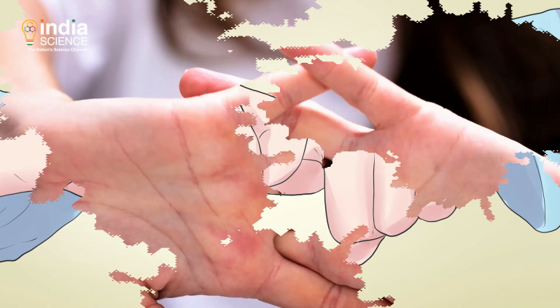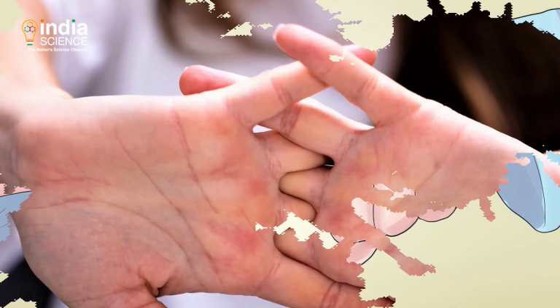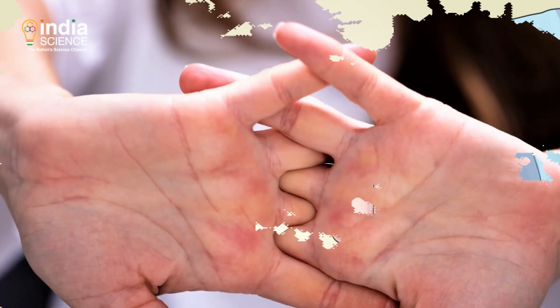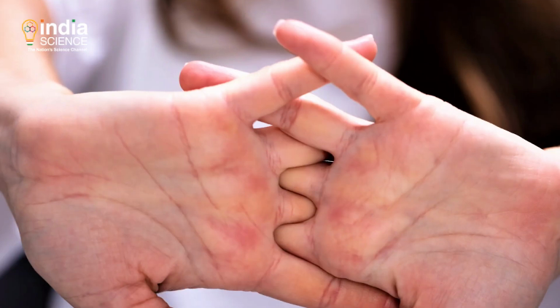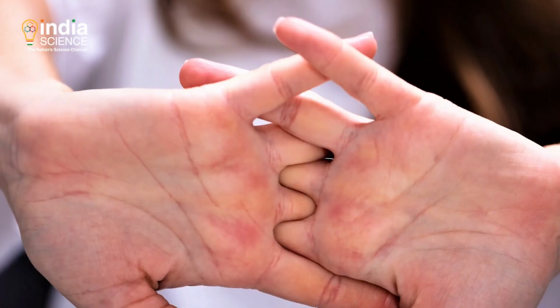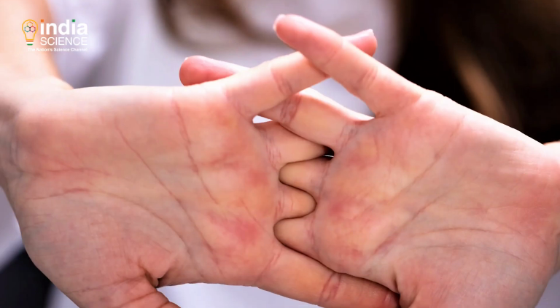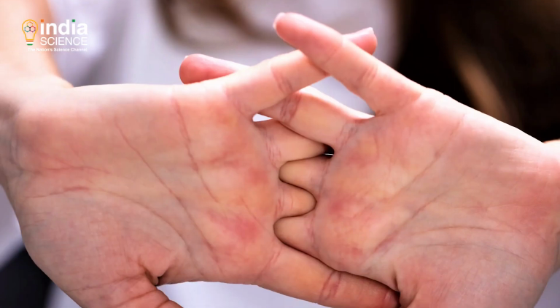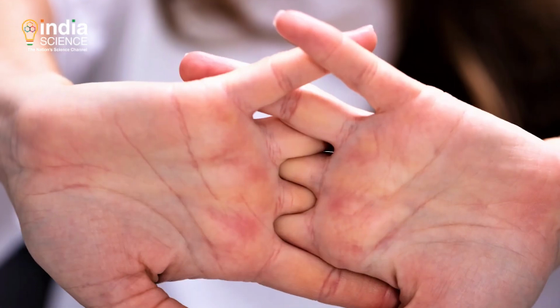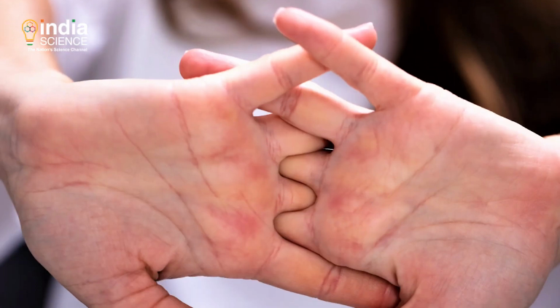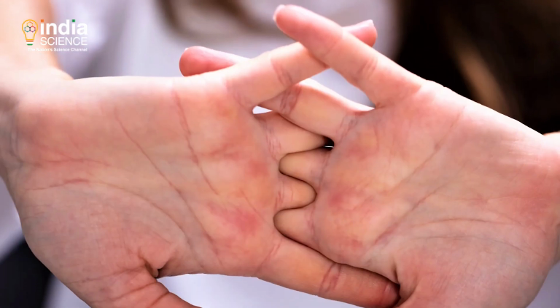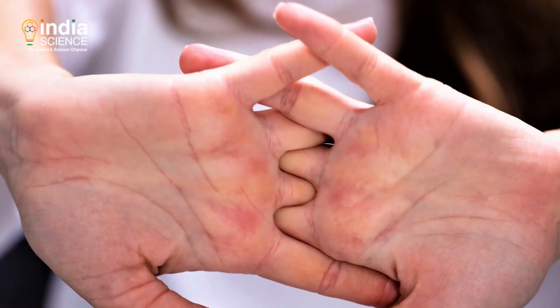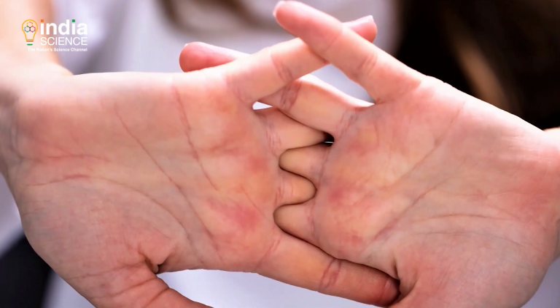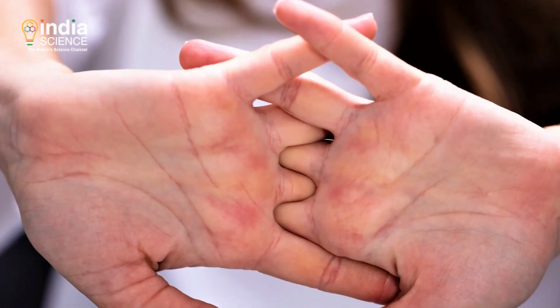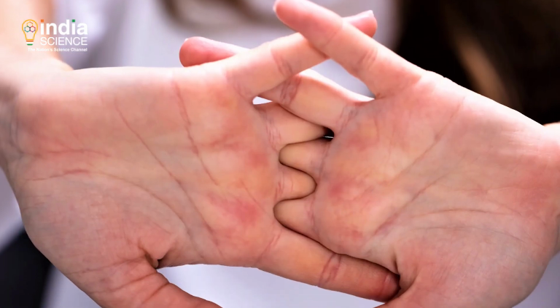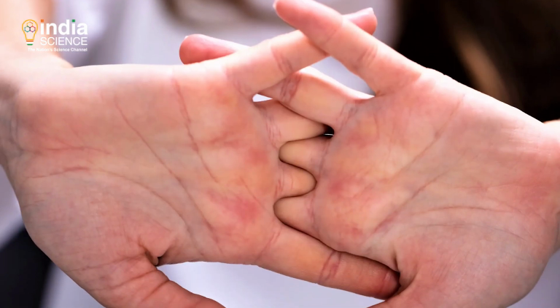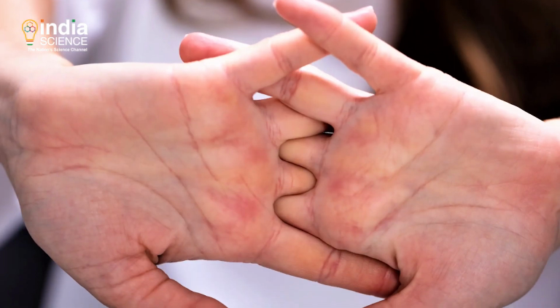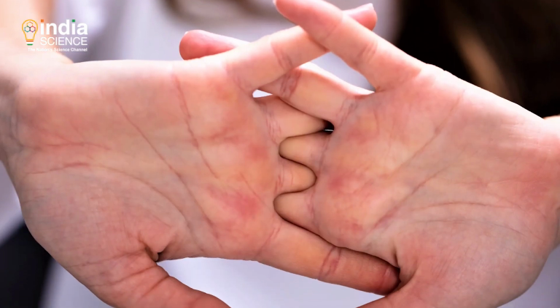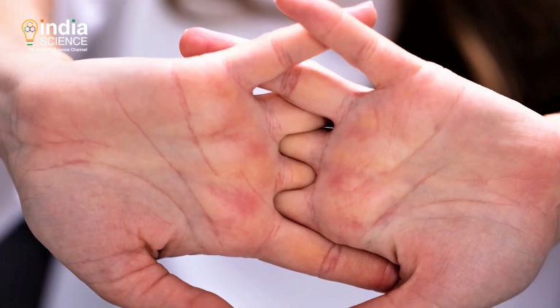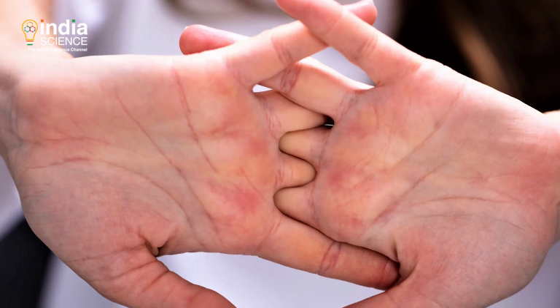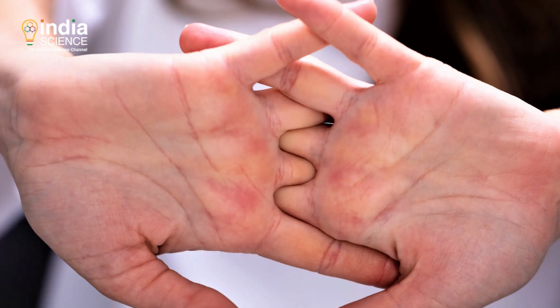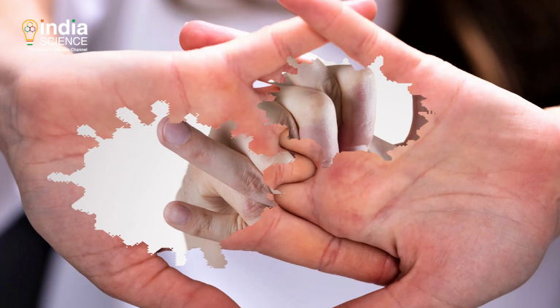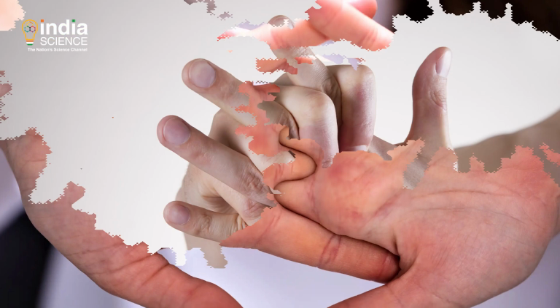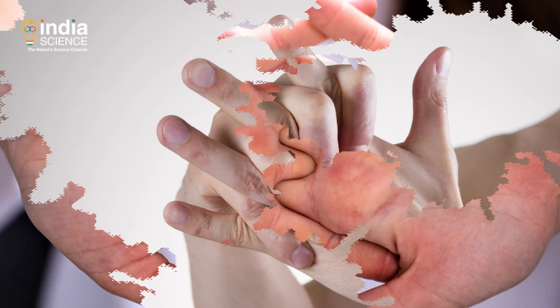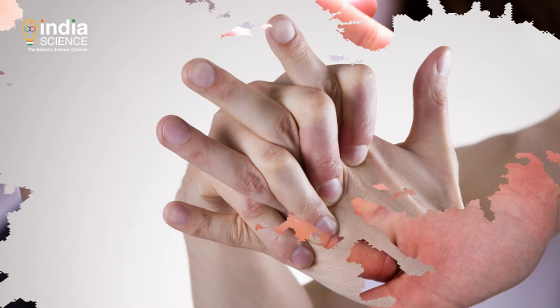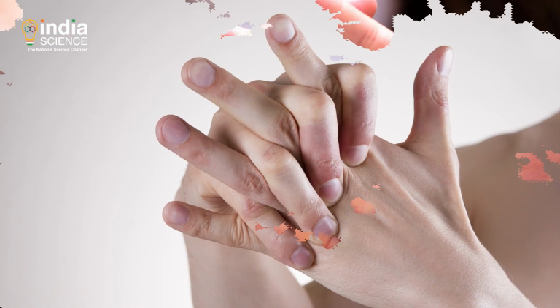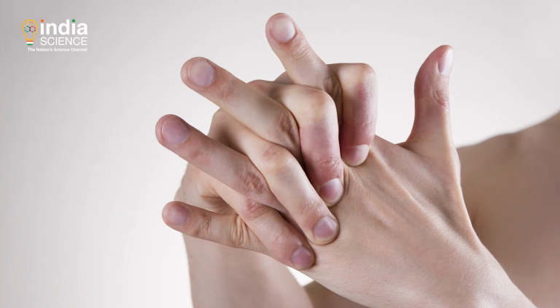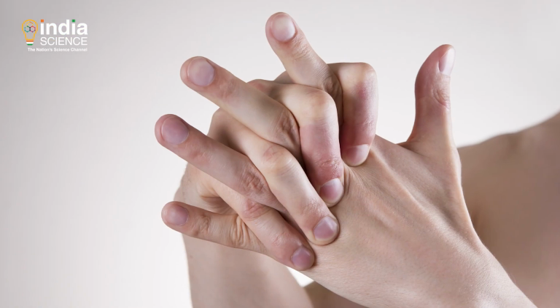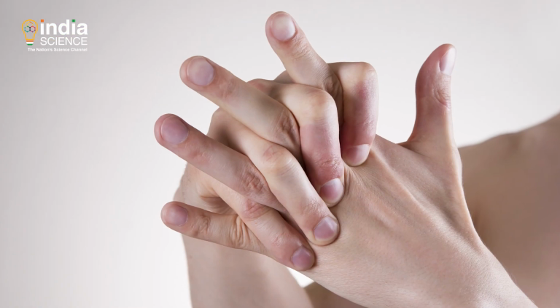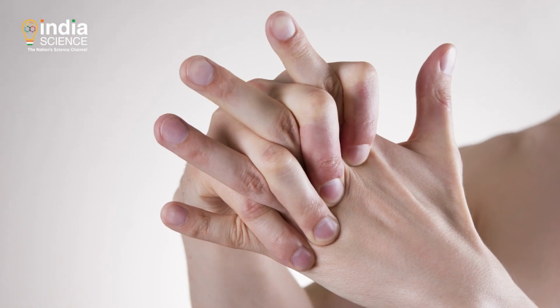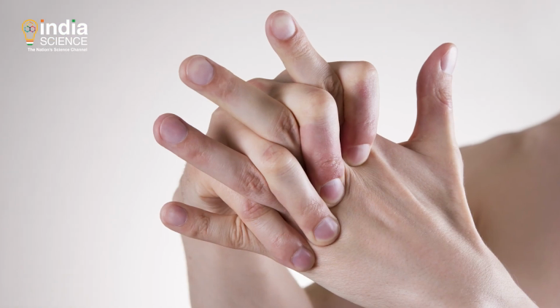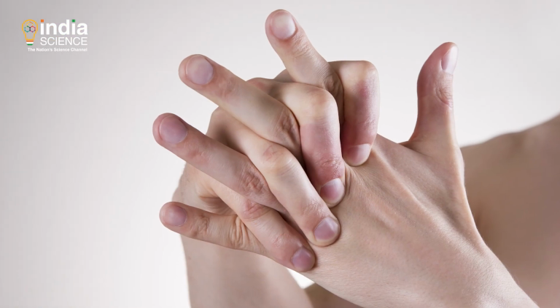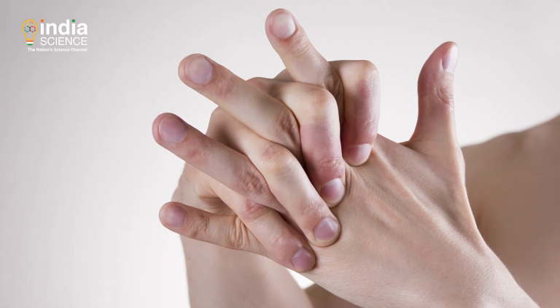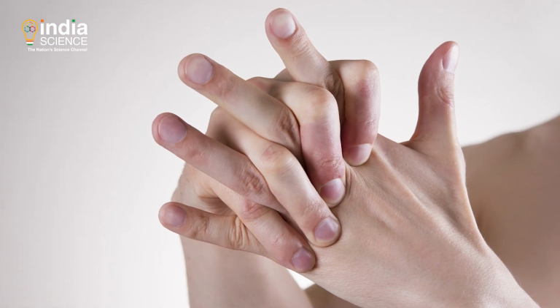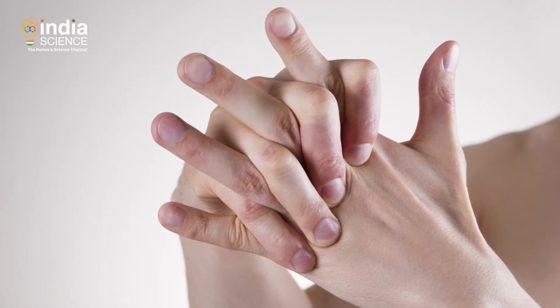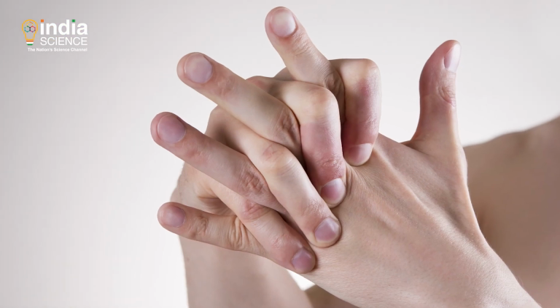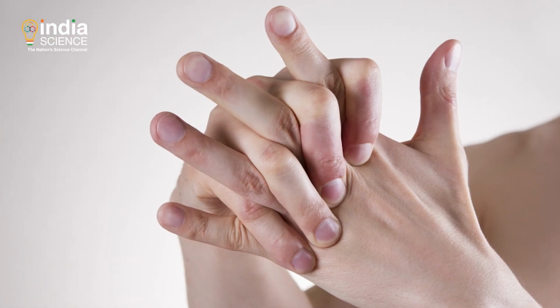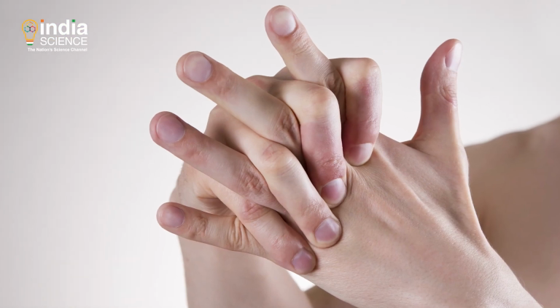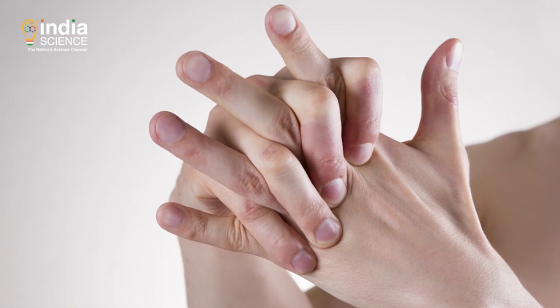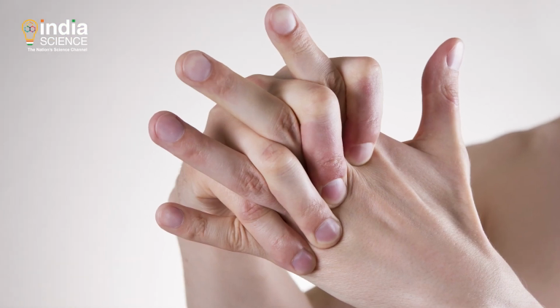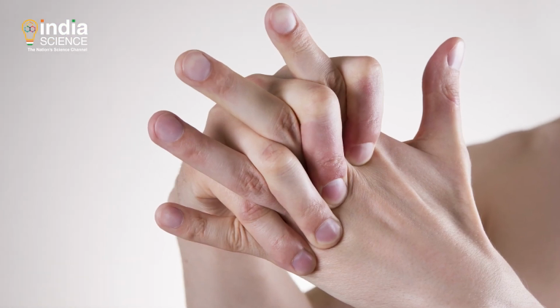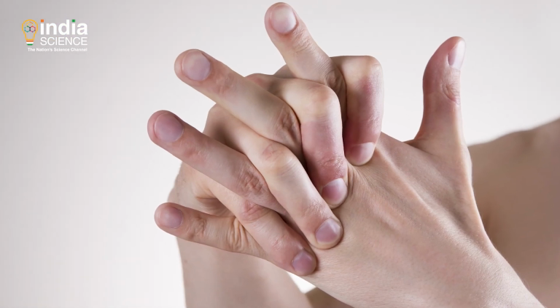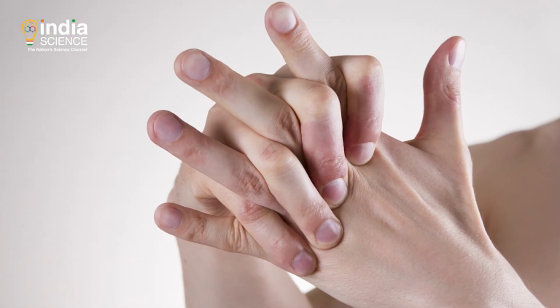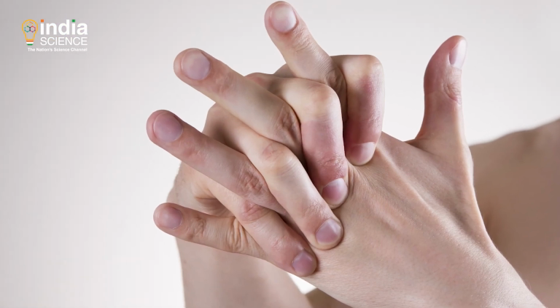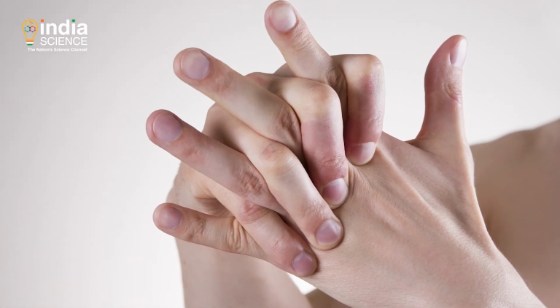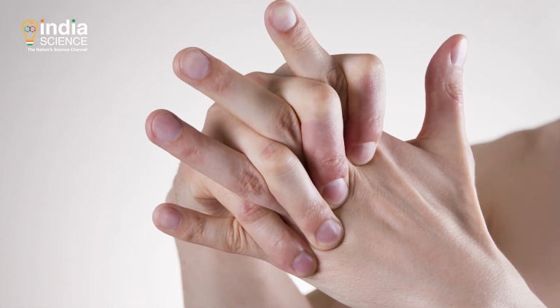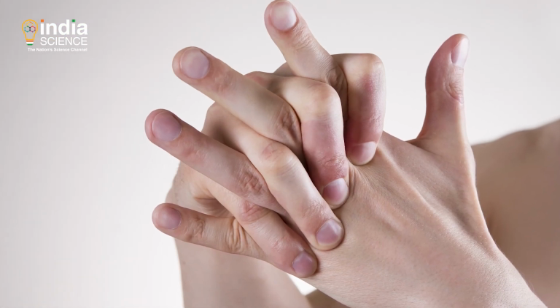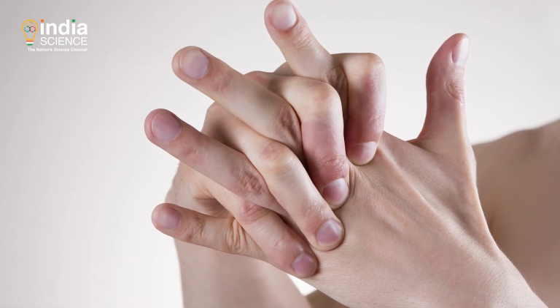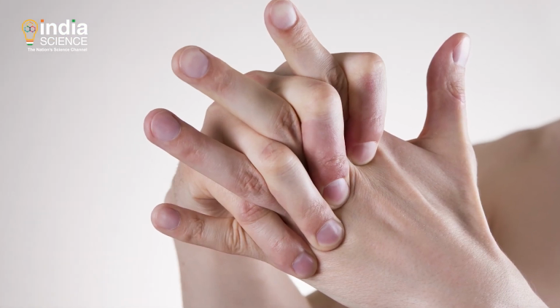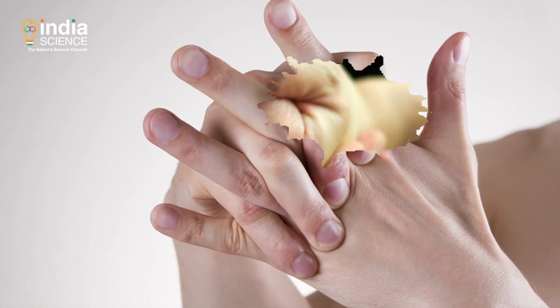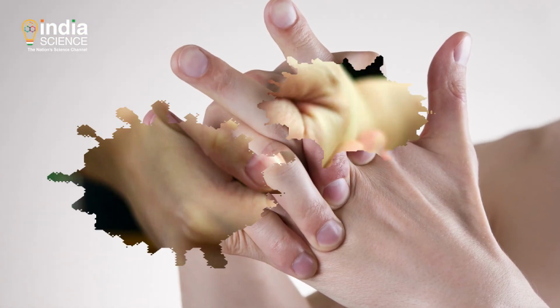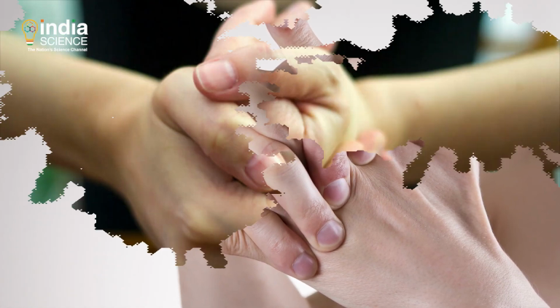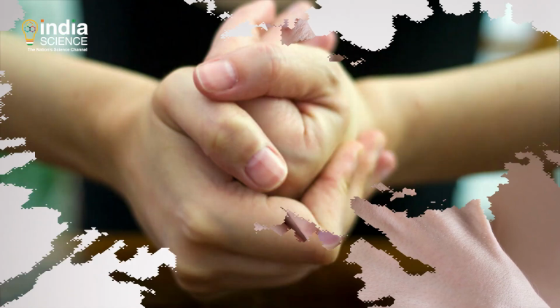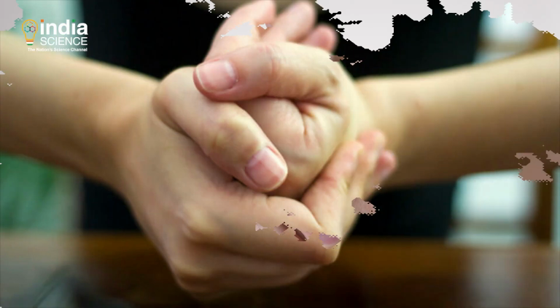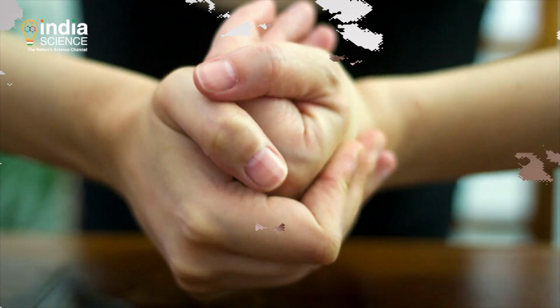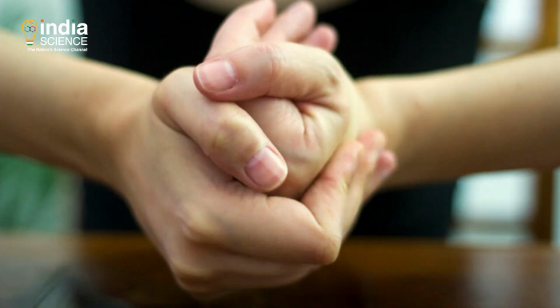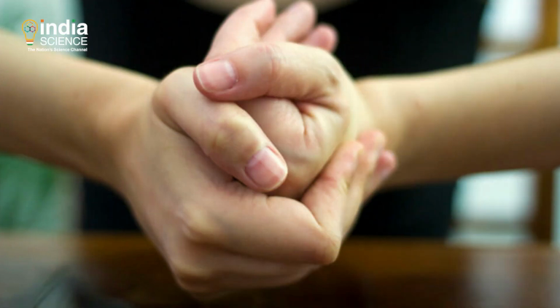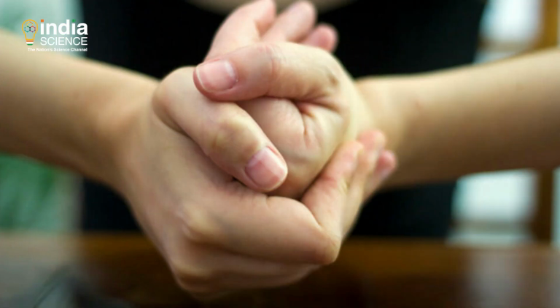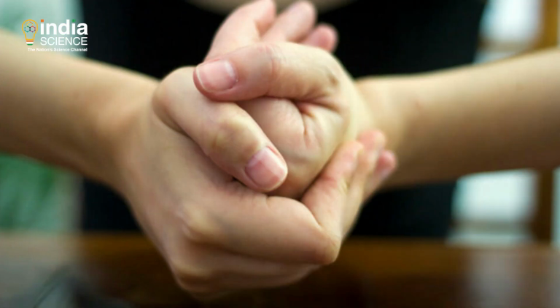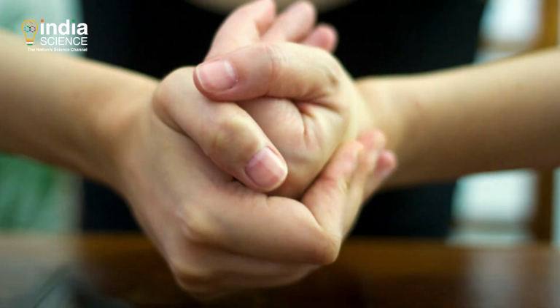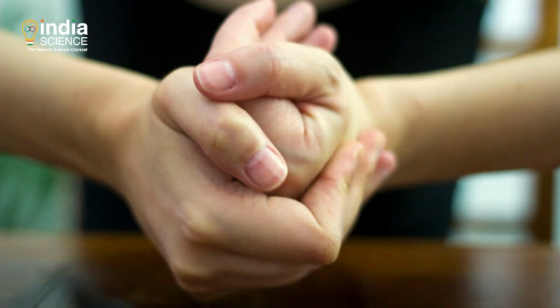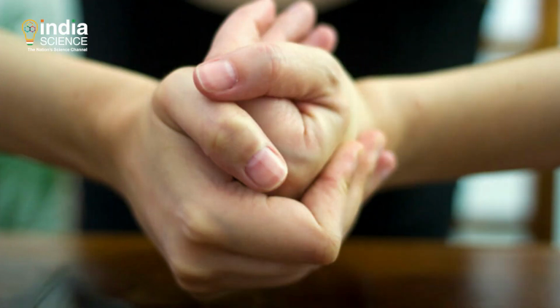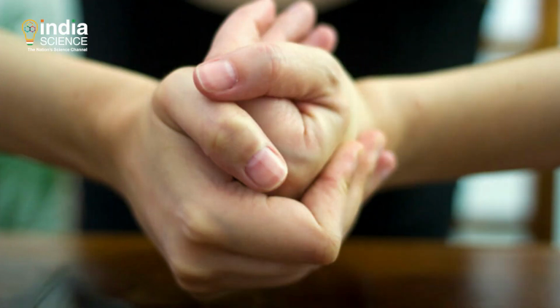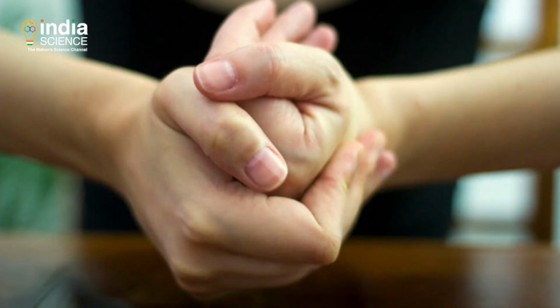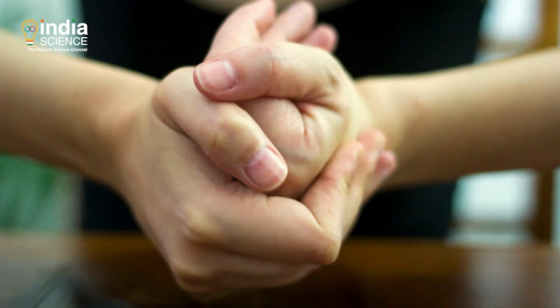That's all in this episode of Explained. Till then, enjoy irritating your siblings, parents and friends.